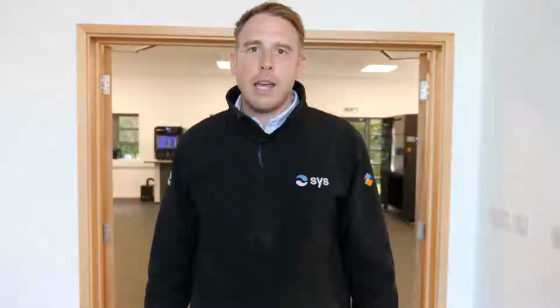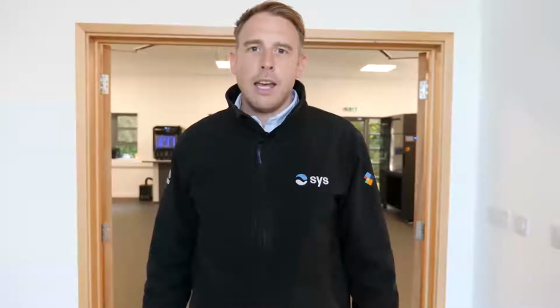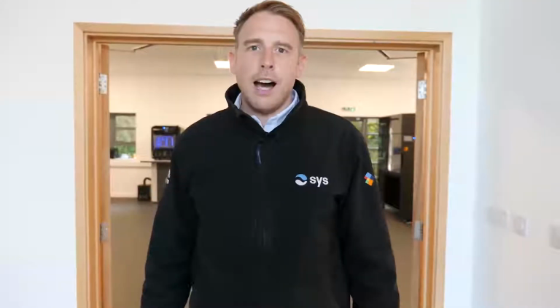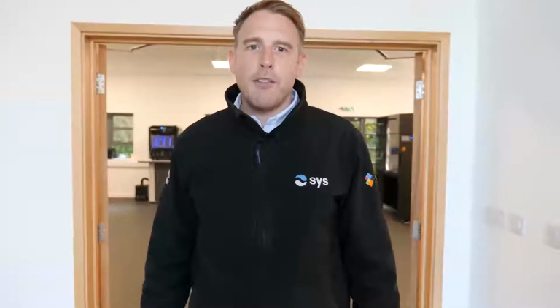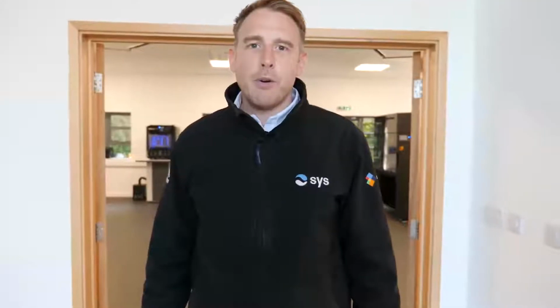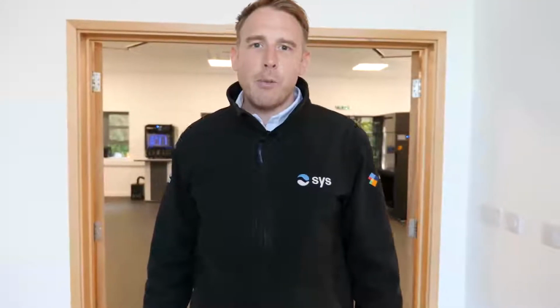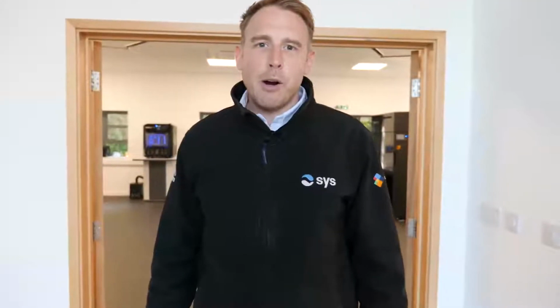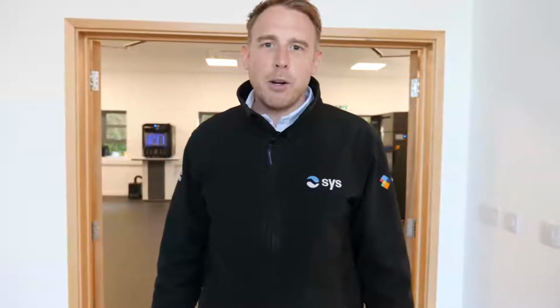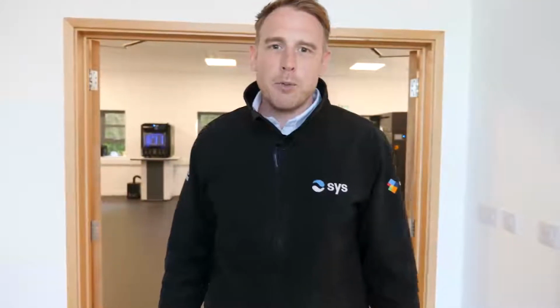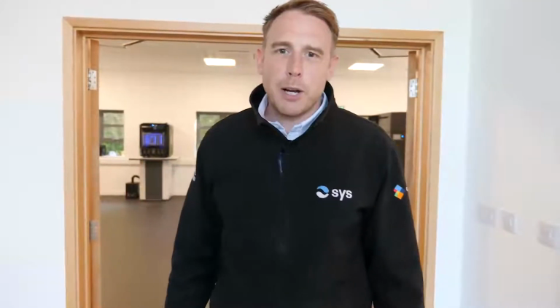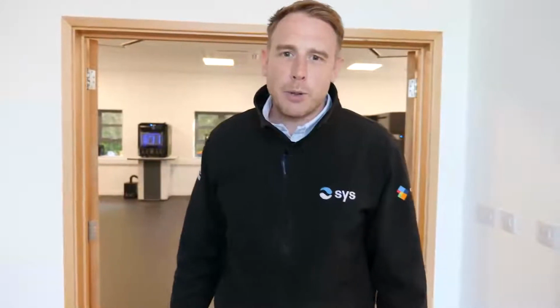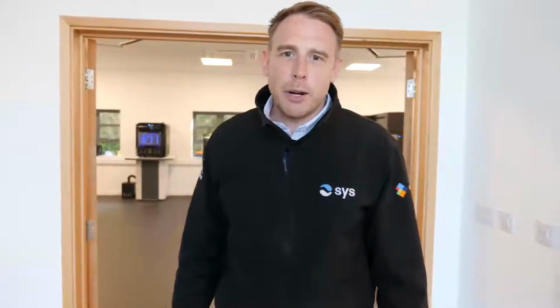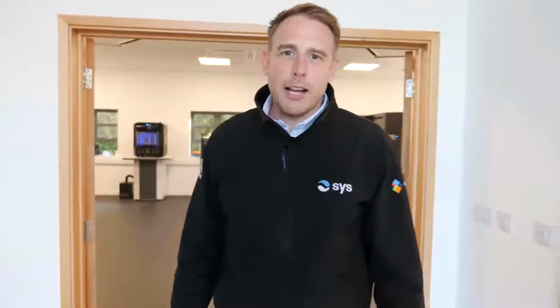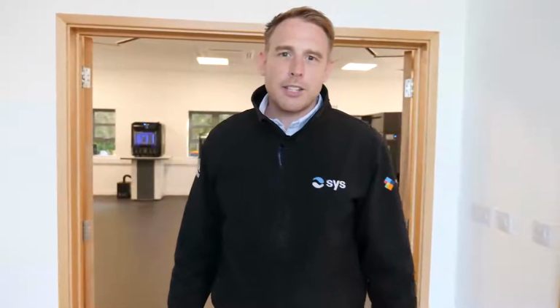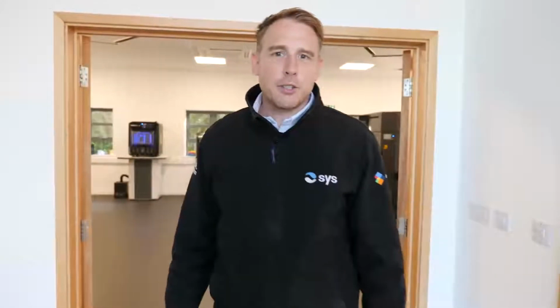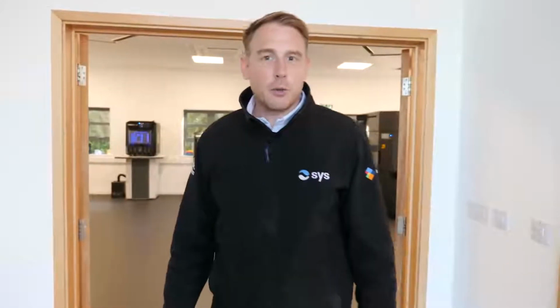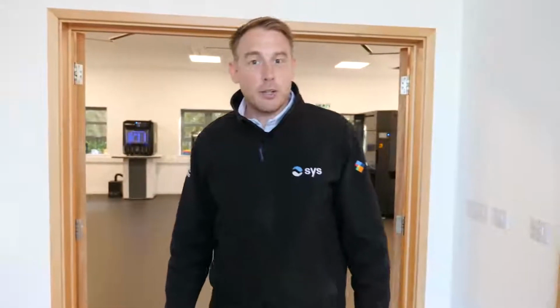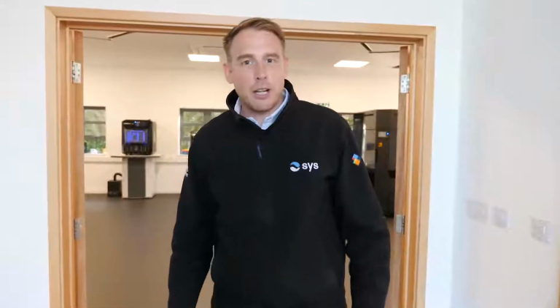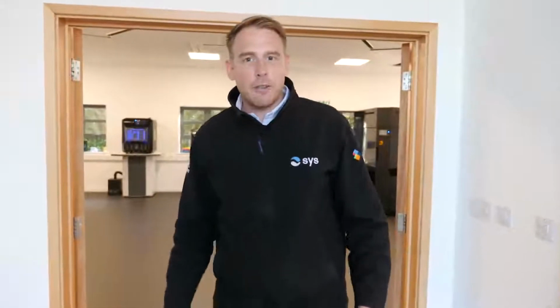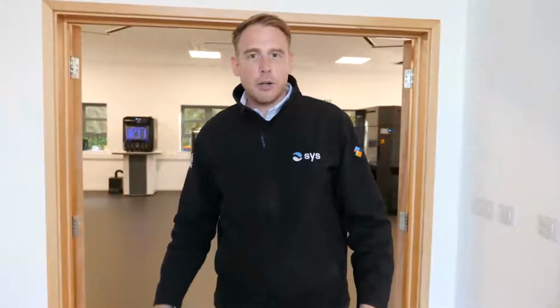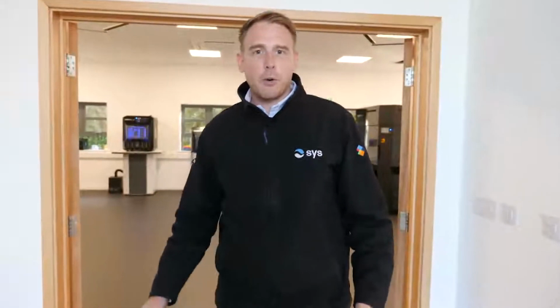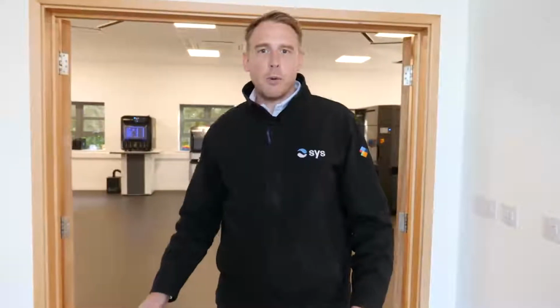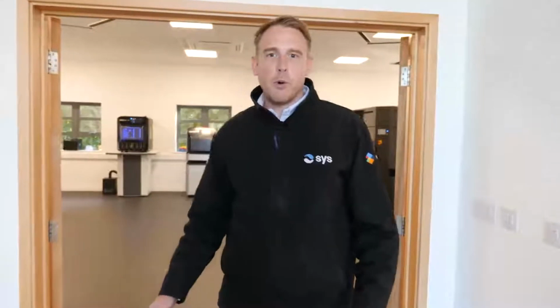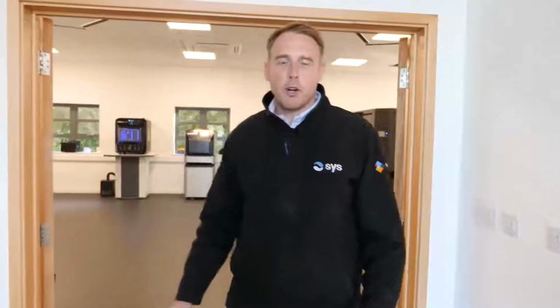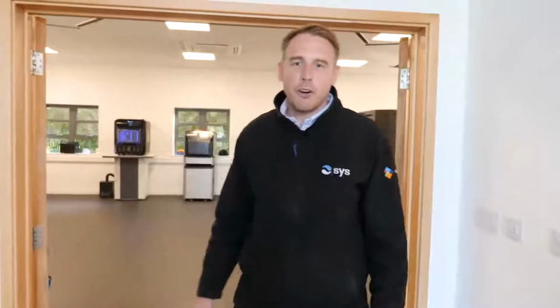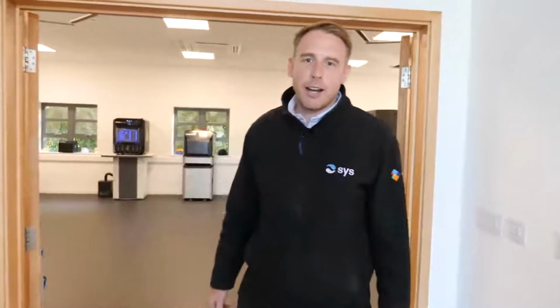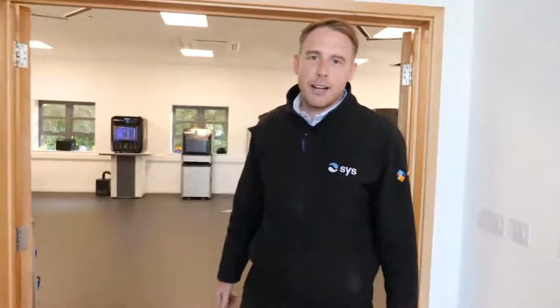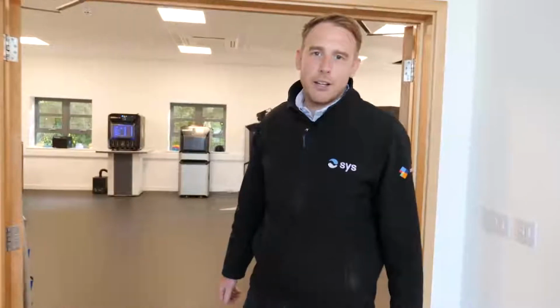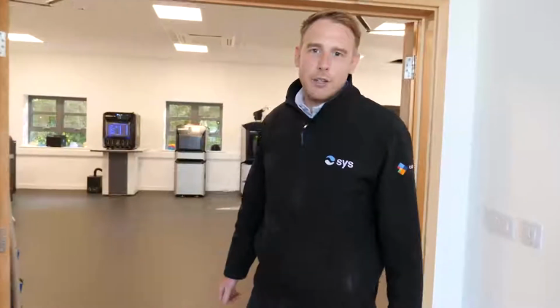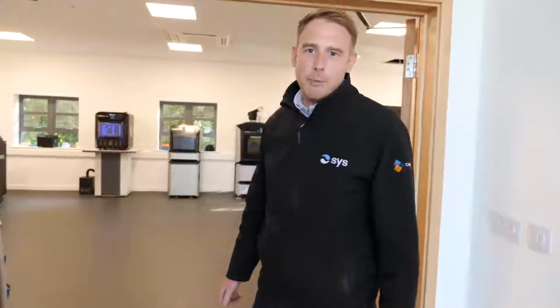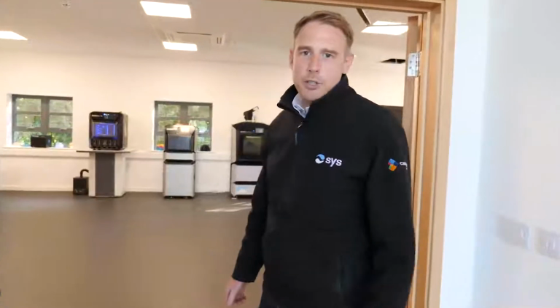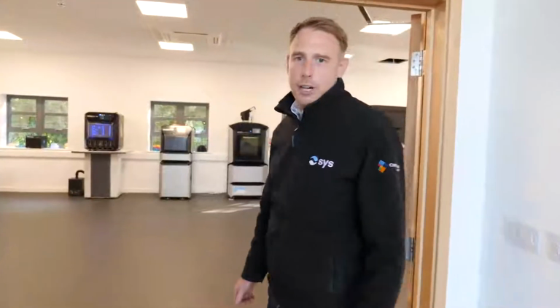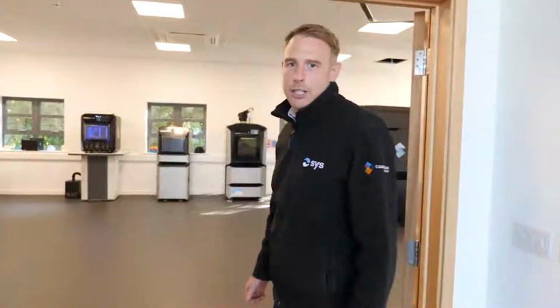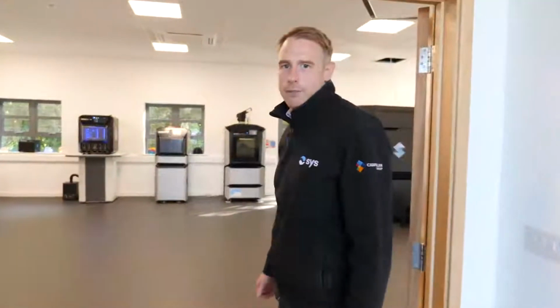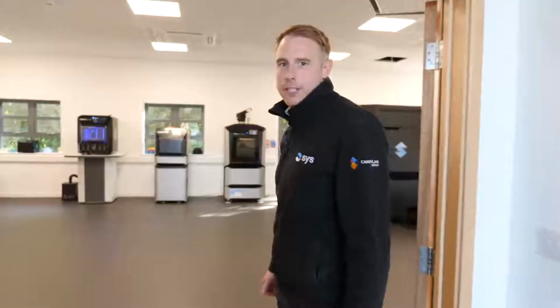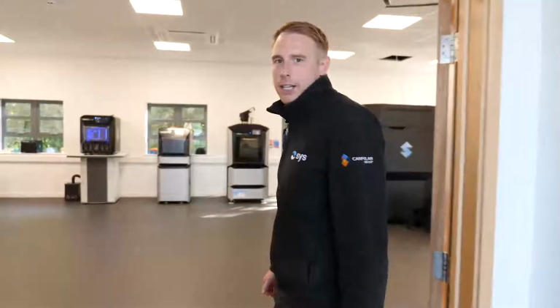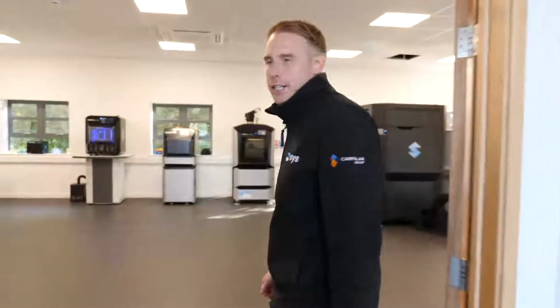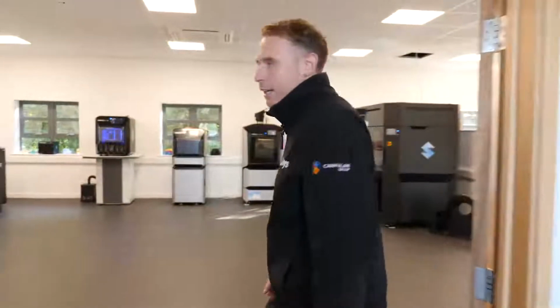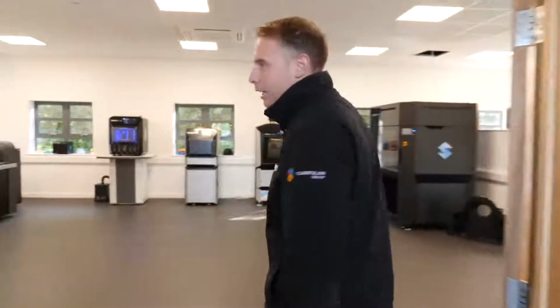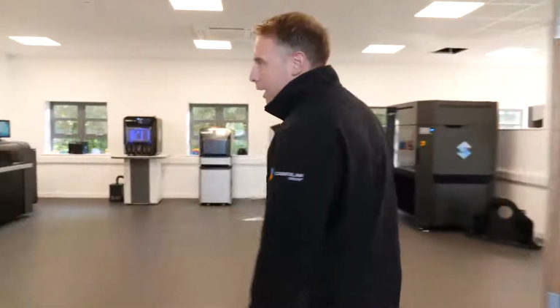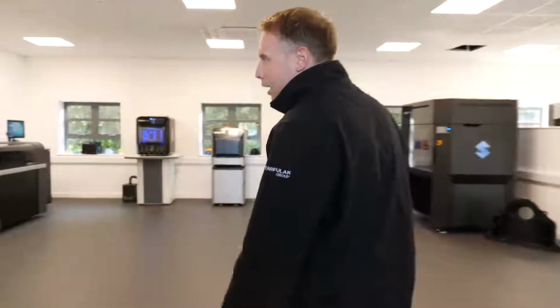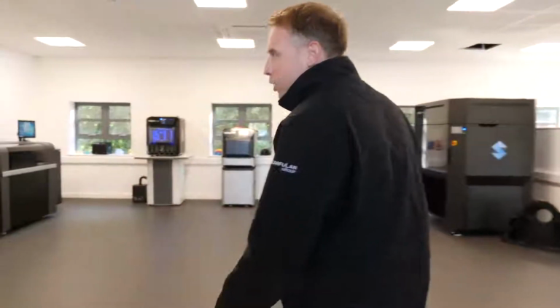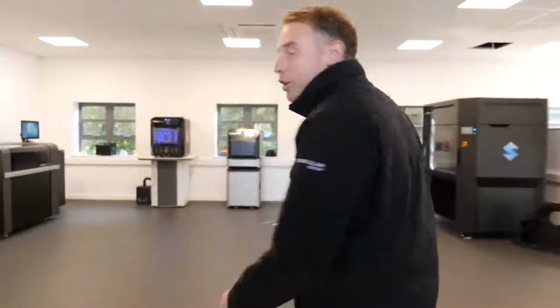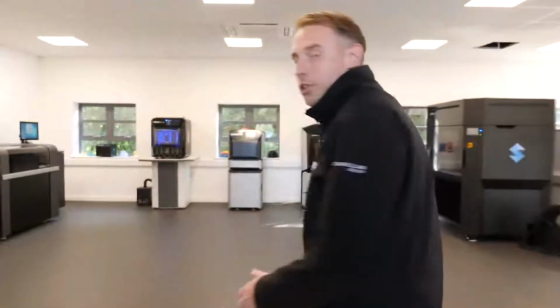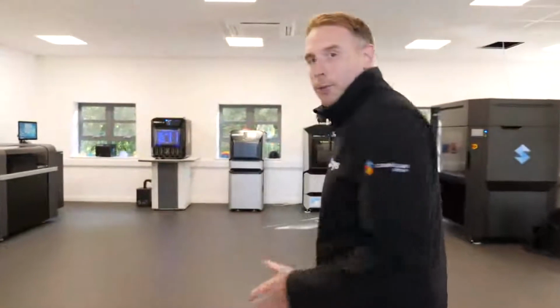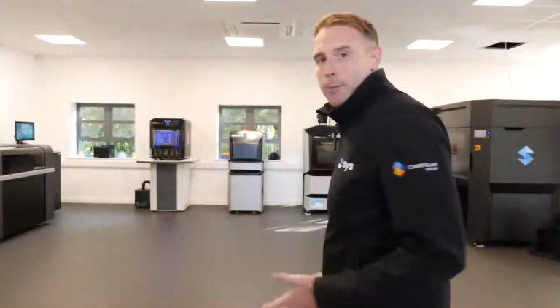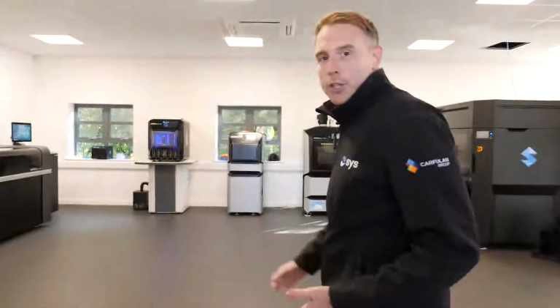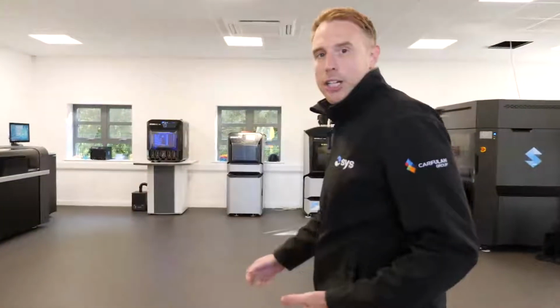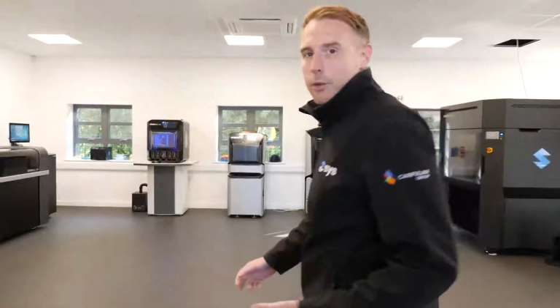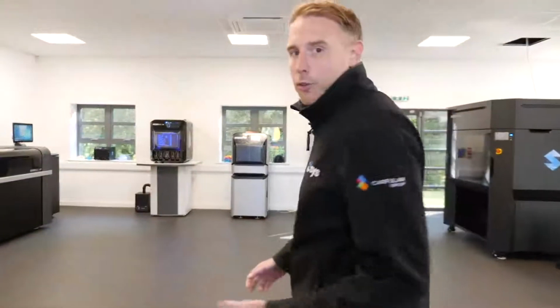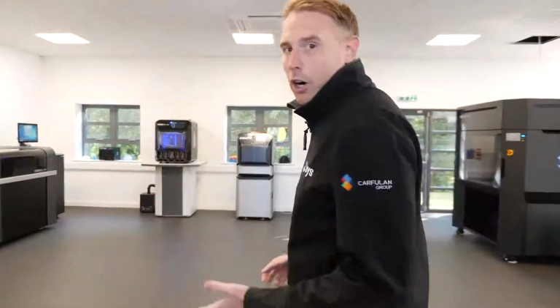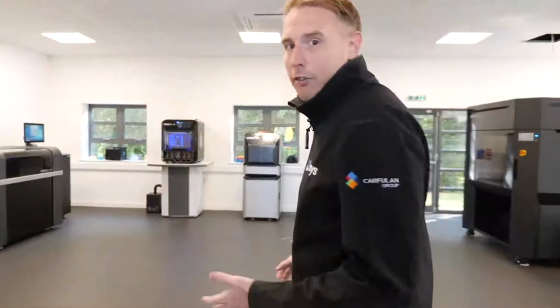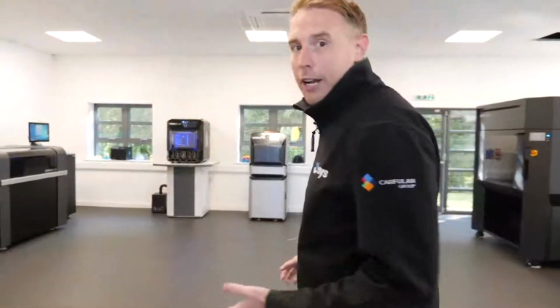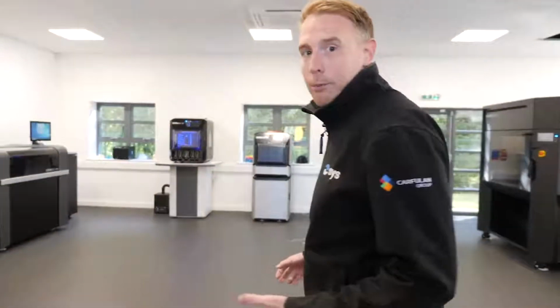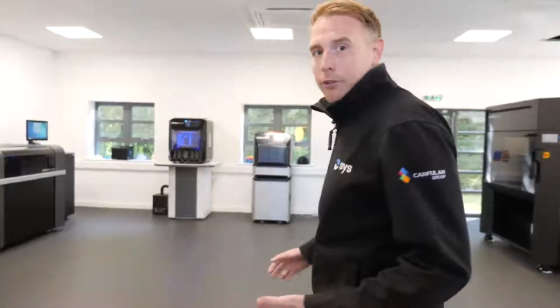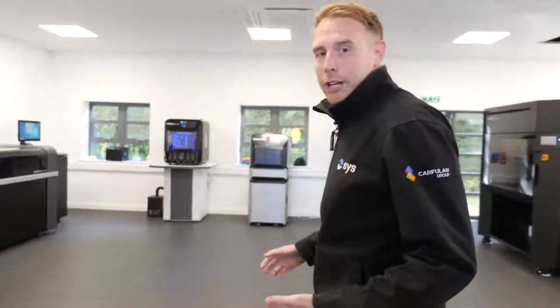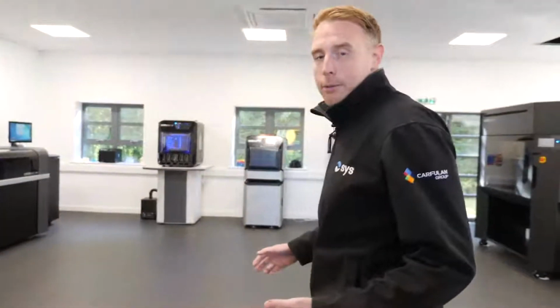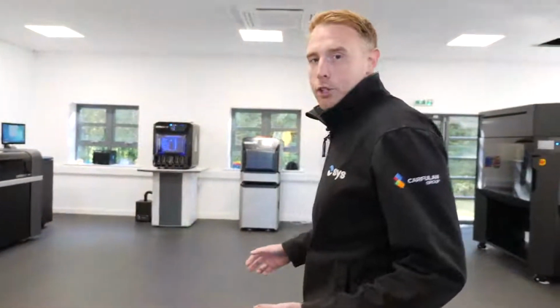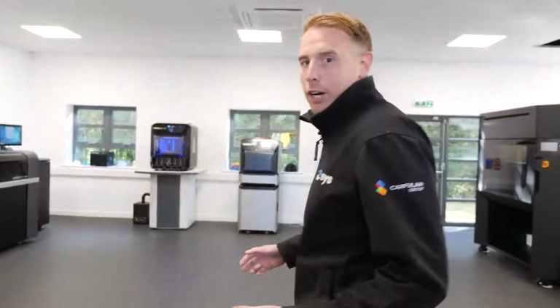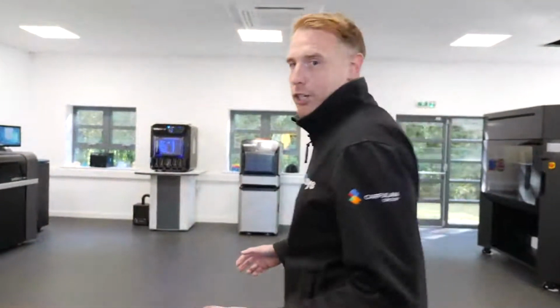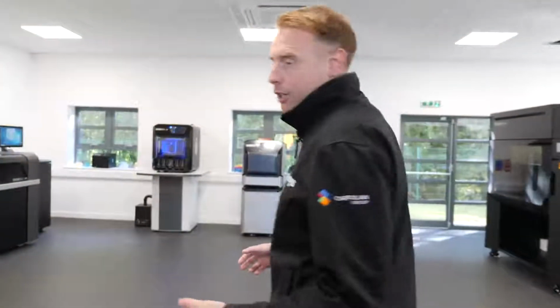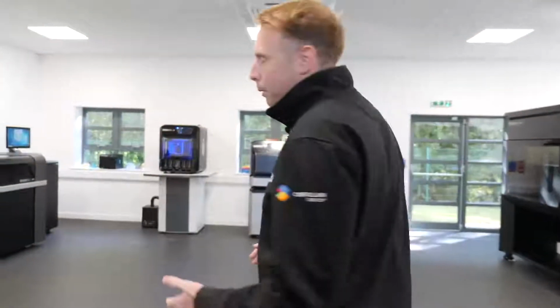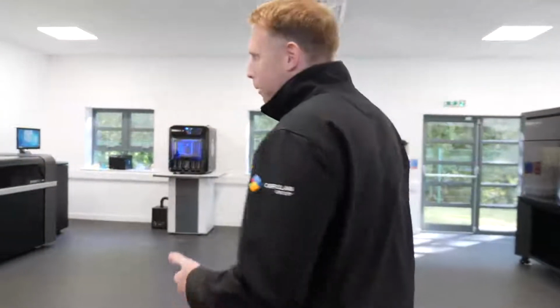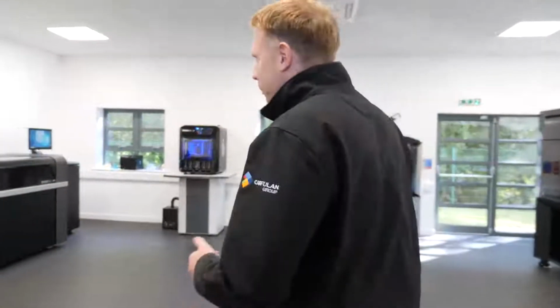Hi everyone, welcome to SYS. Just want to give you a quick walk around our new demonstration facility and show you some of the machines that we've got available for demonstration at the moment.